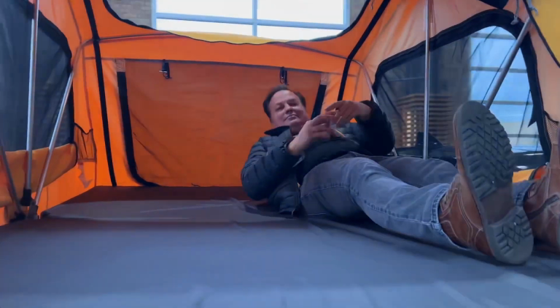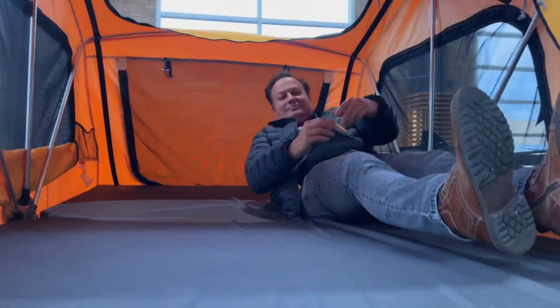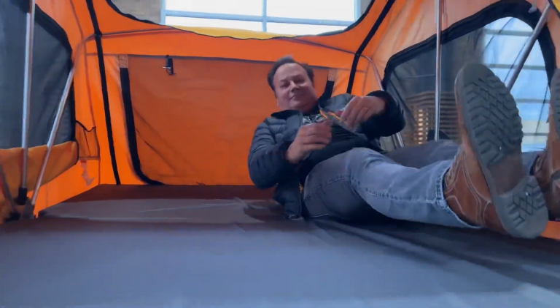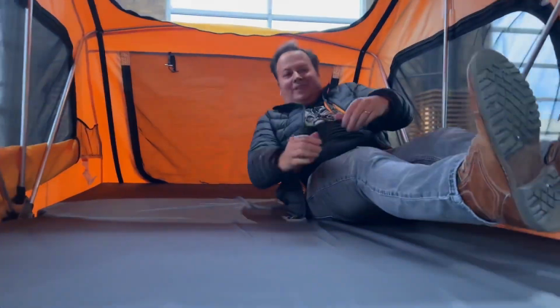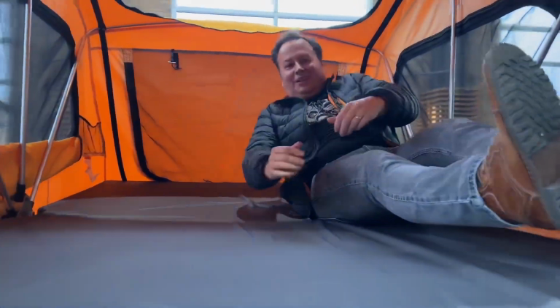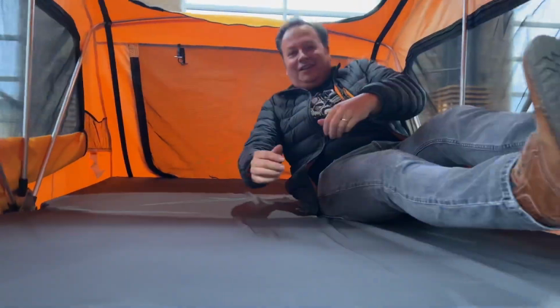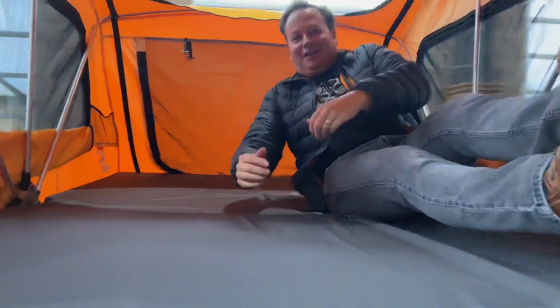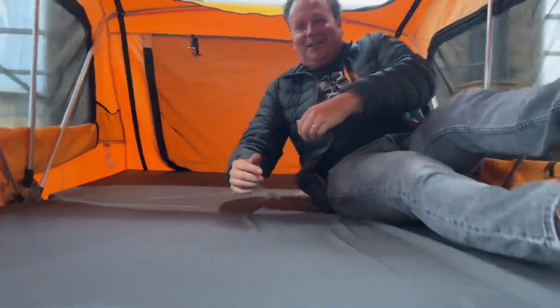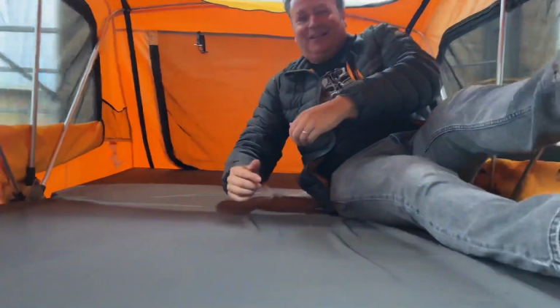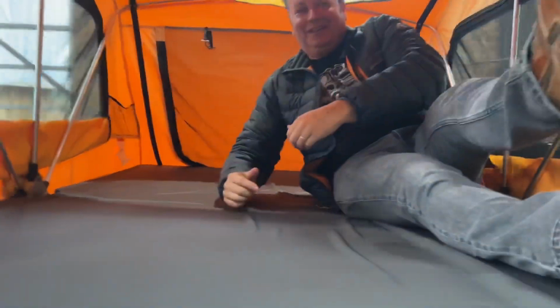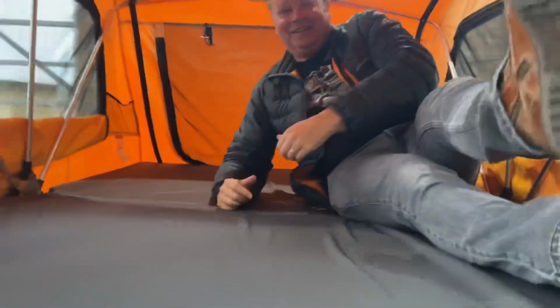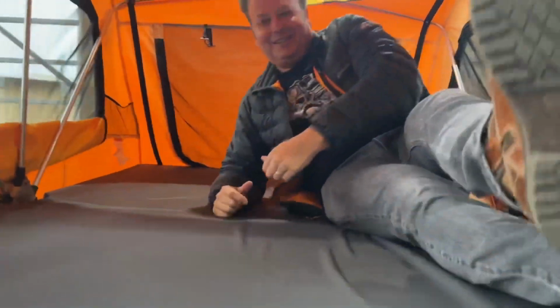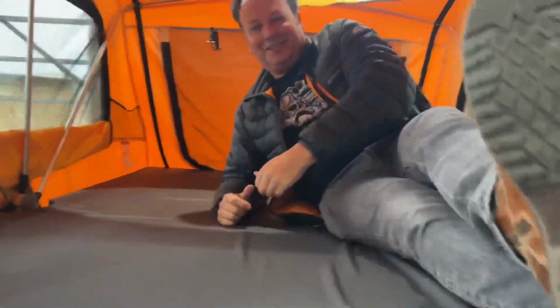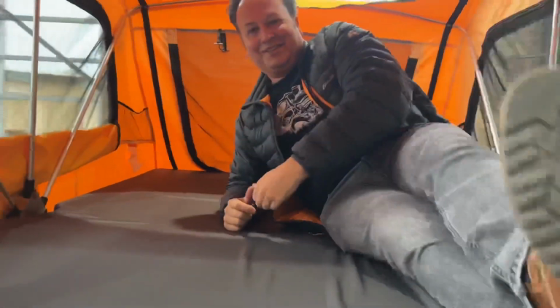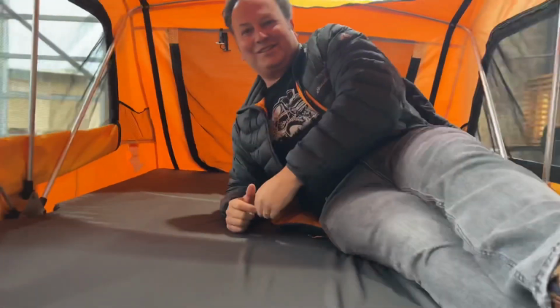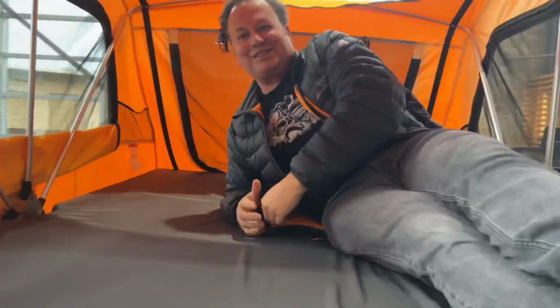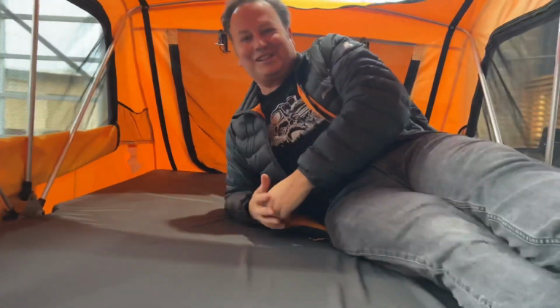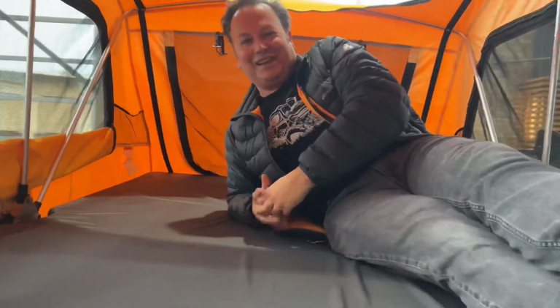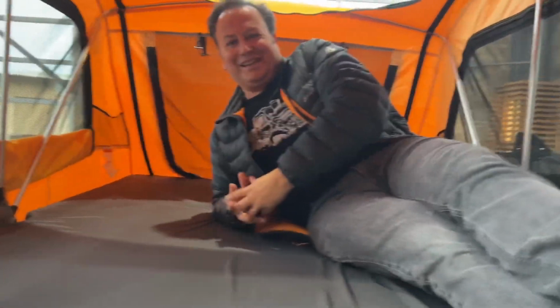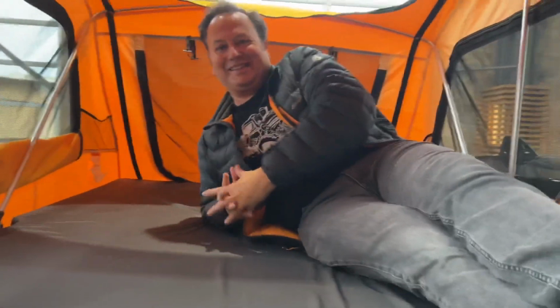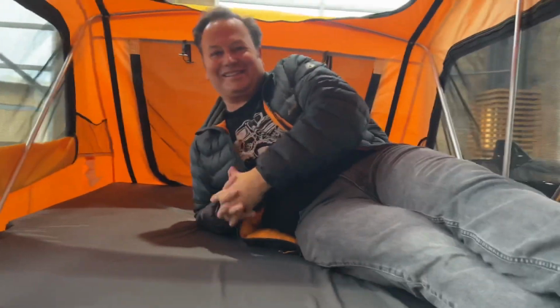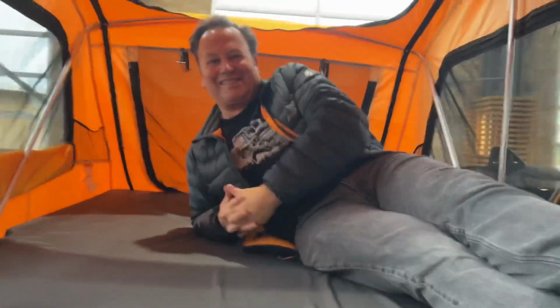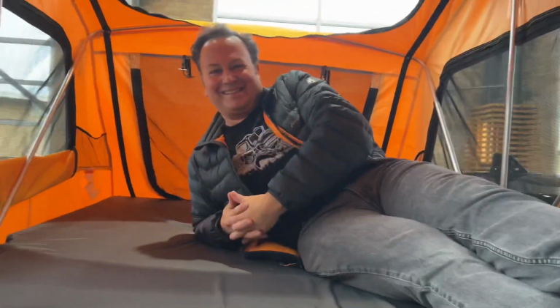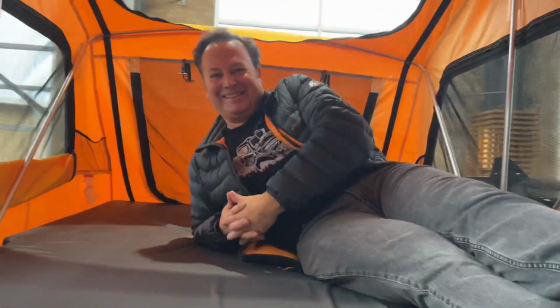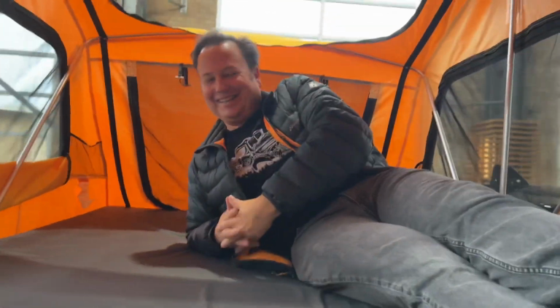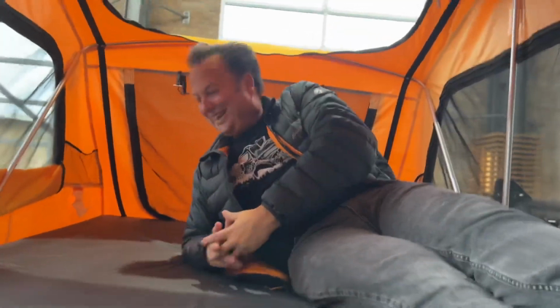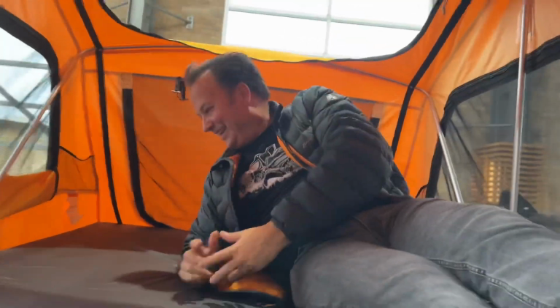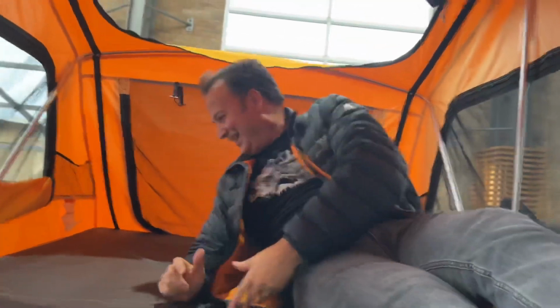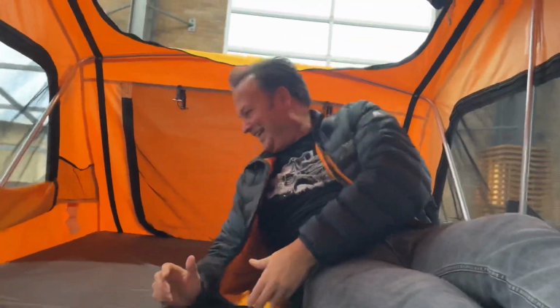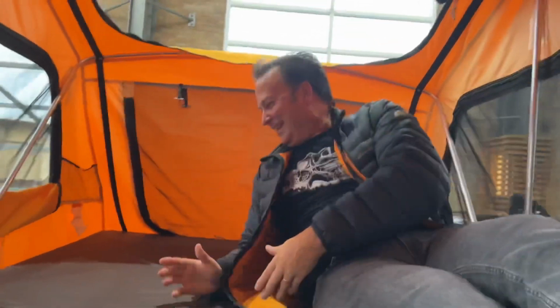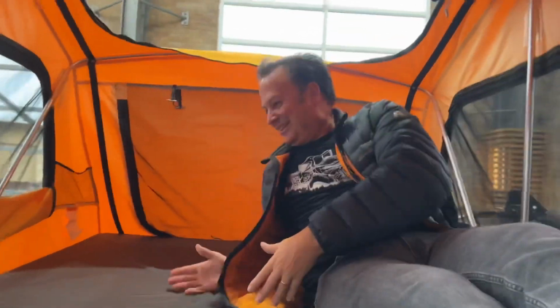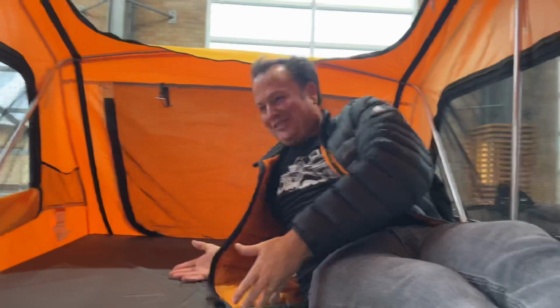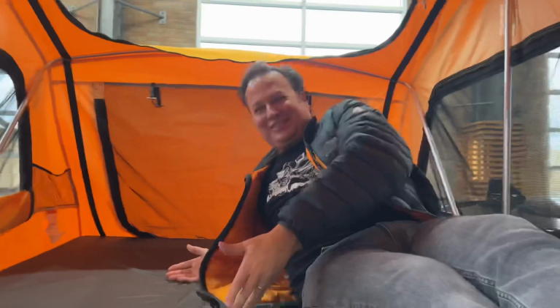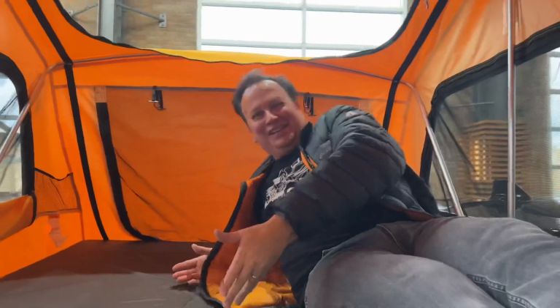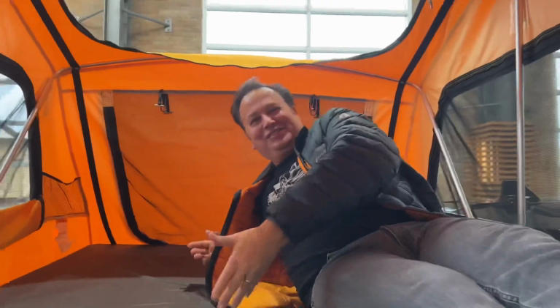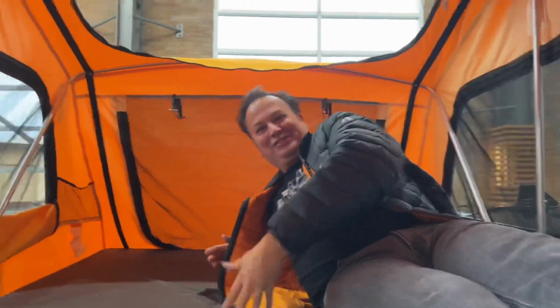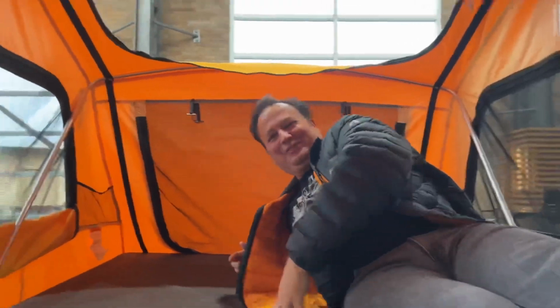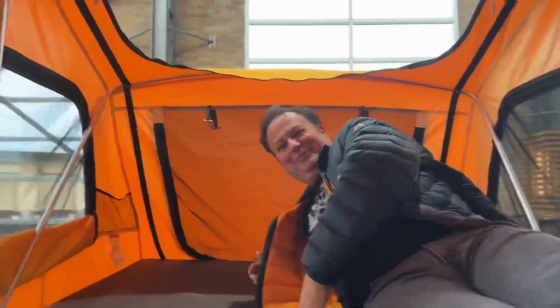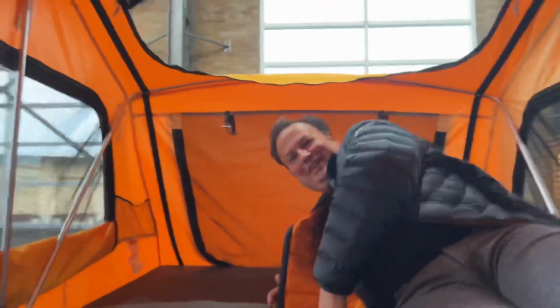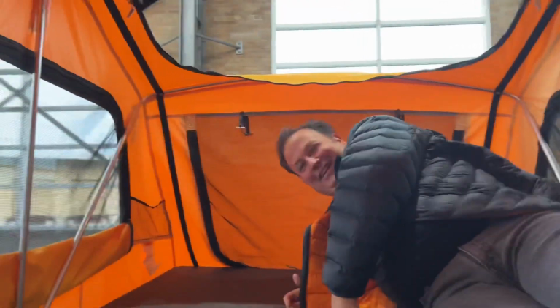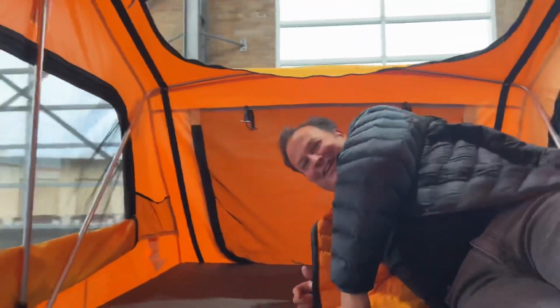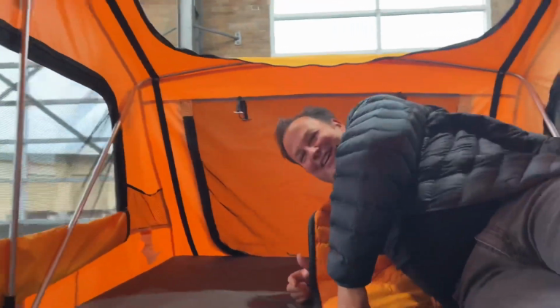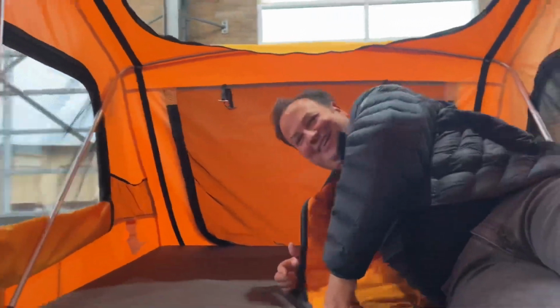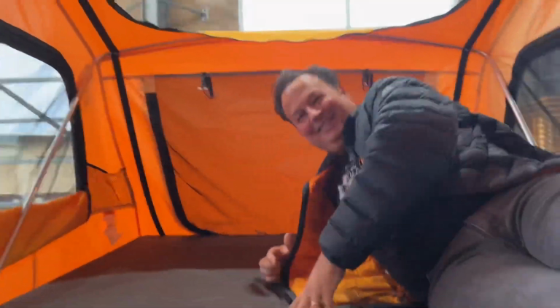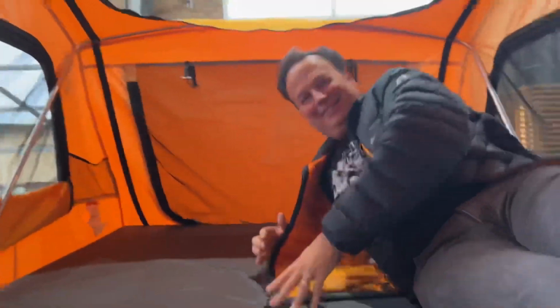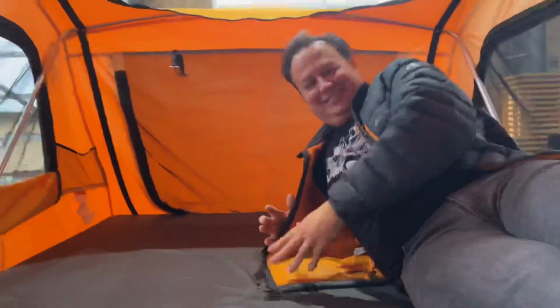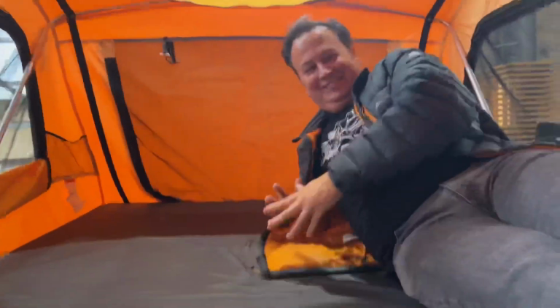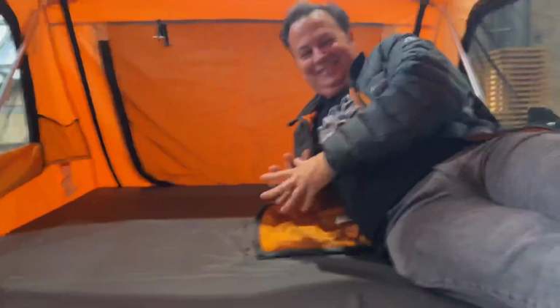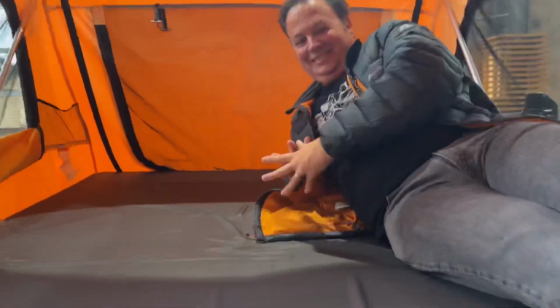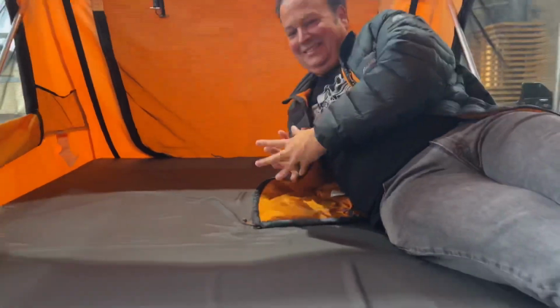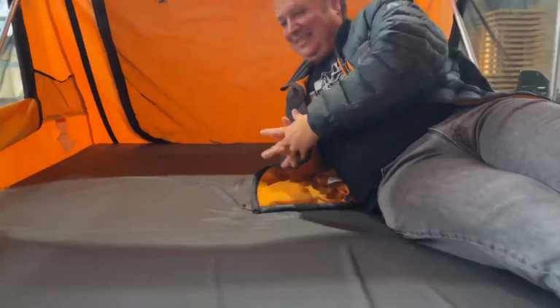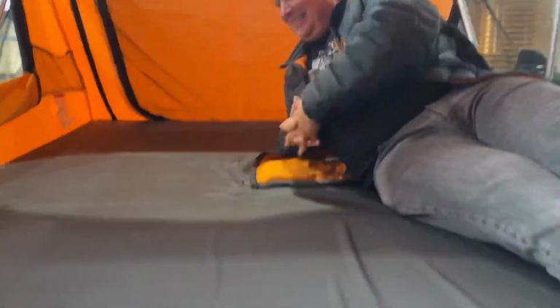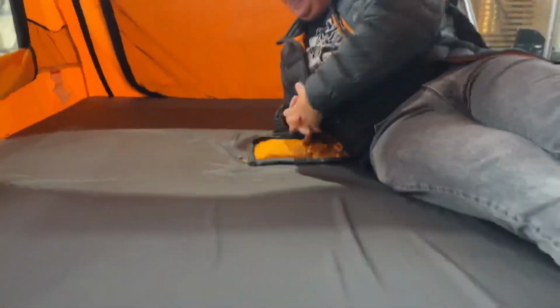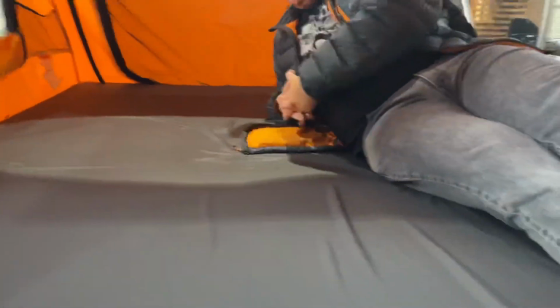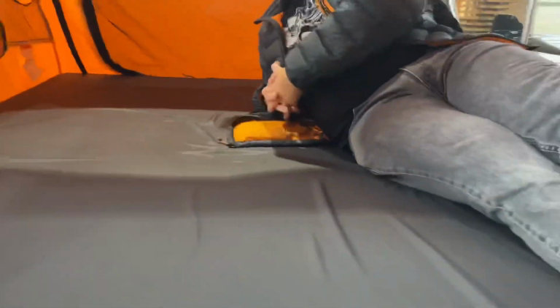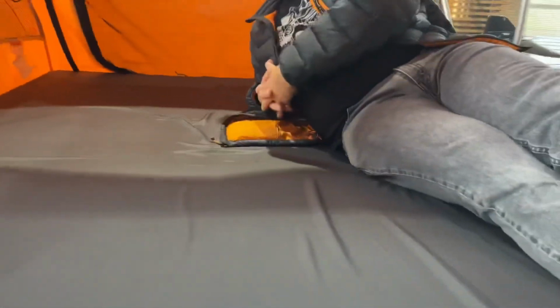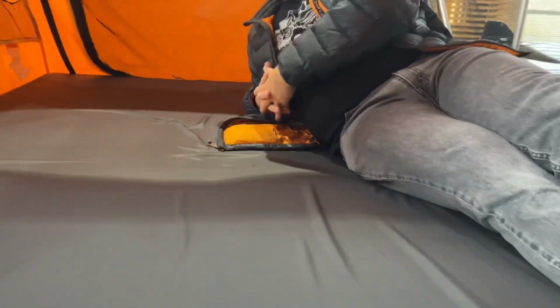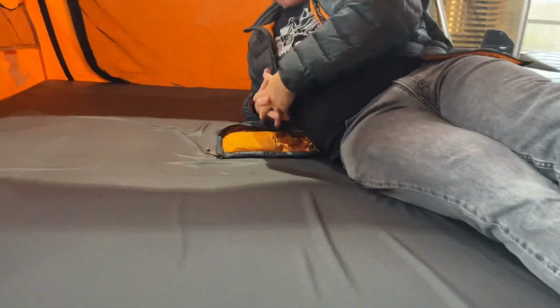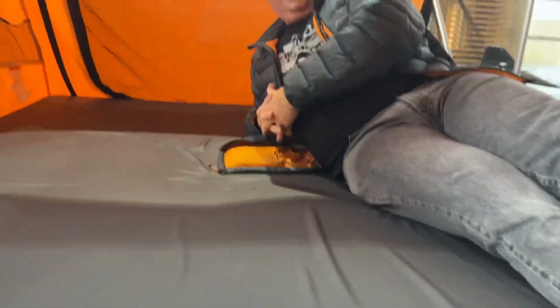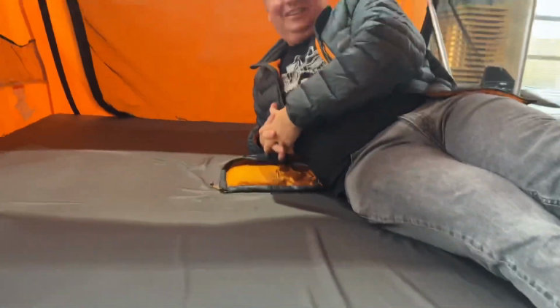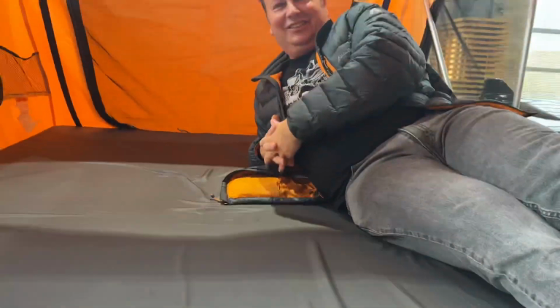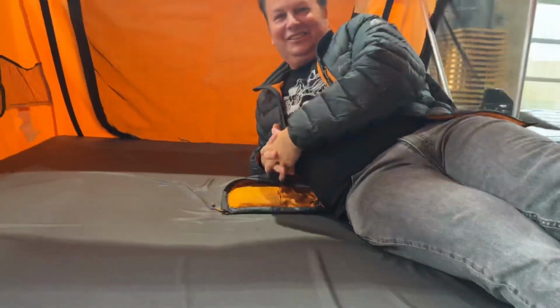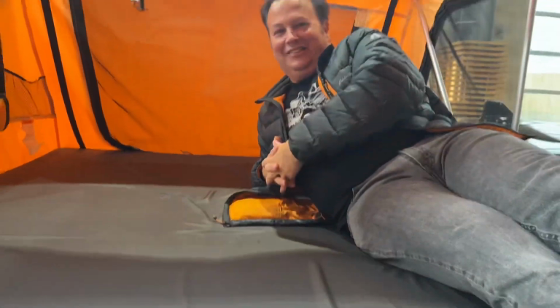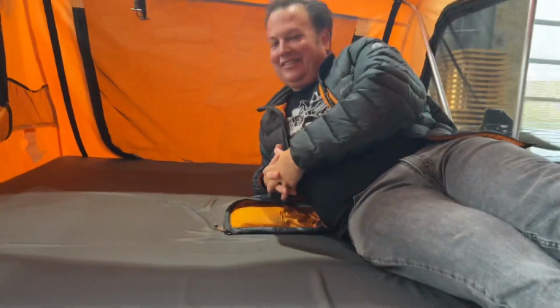I don't know, this is nice! There's tons of legroom here. Hey, can I fit there? Yeah, all right.